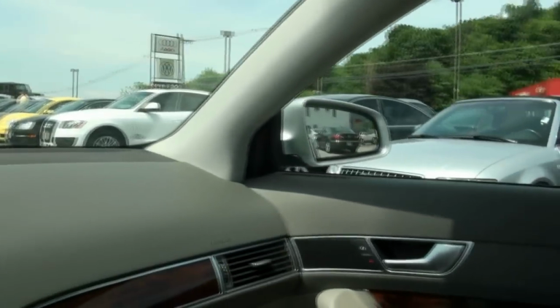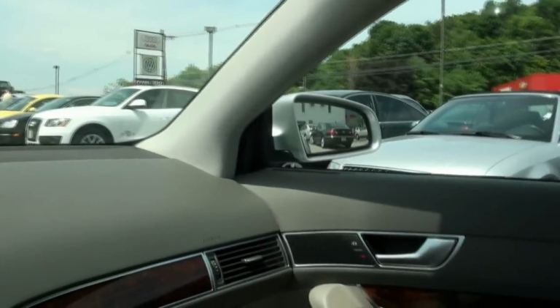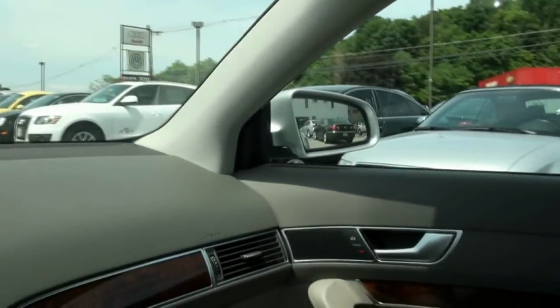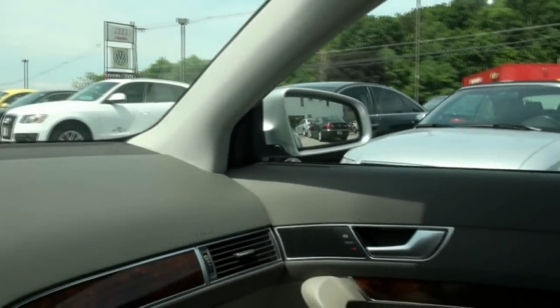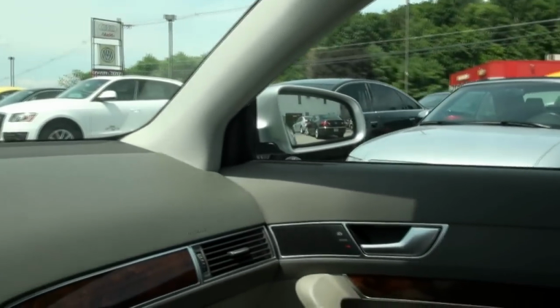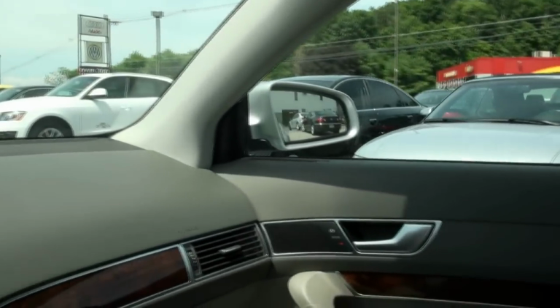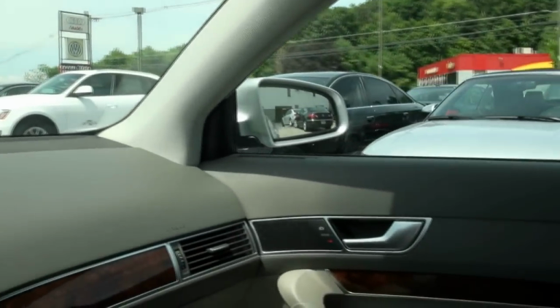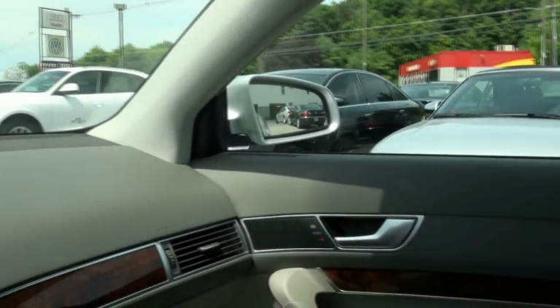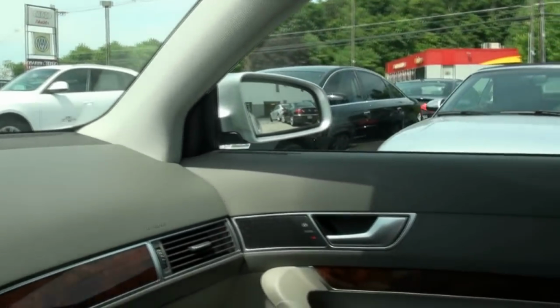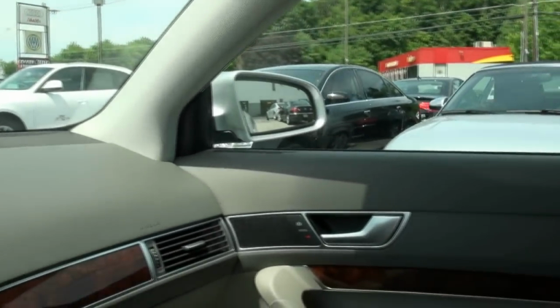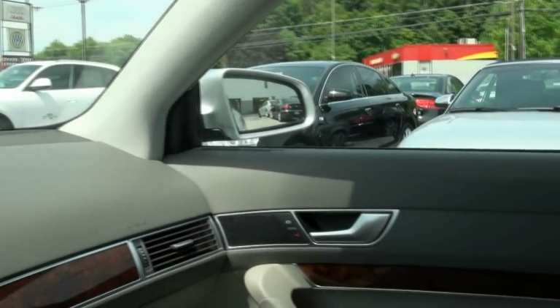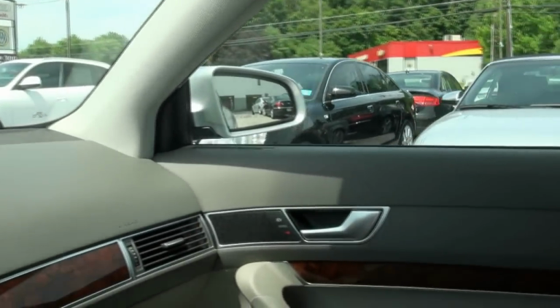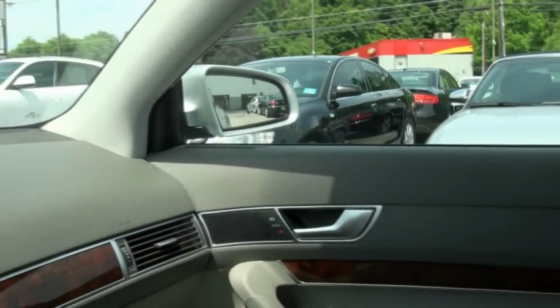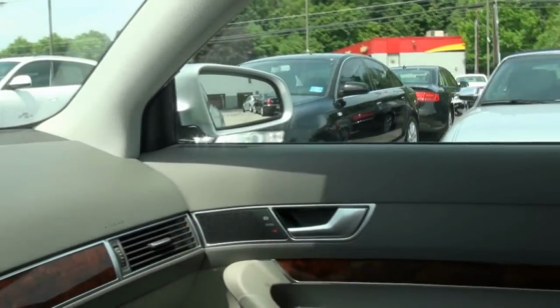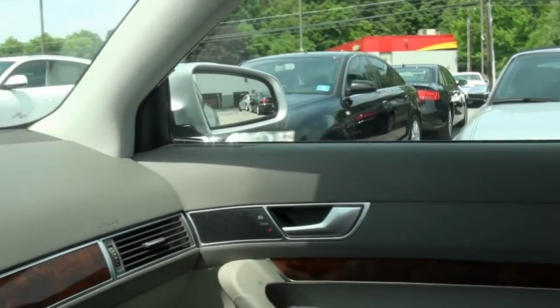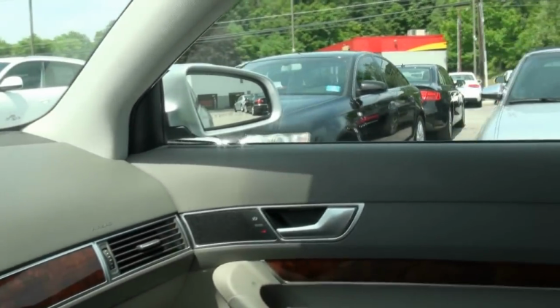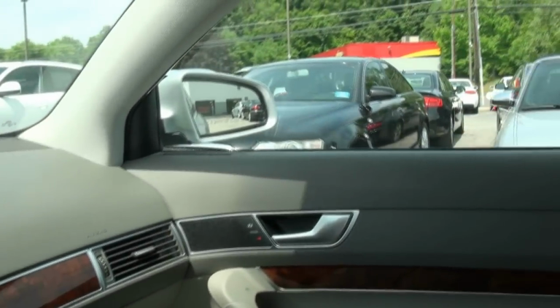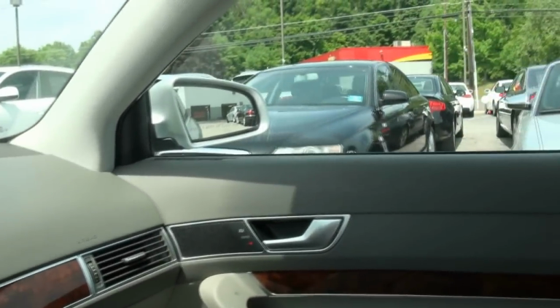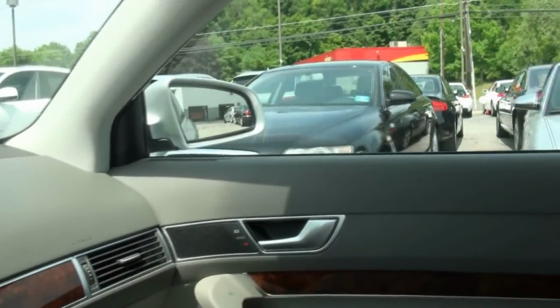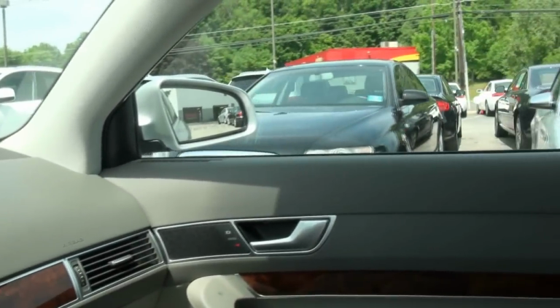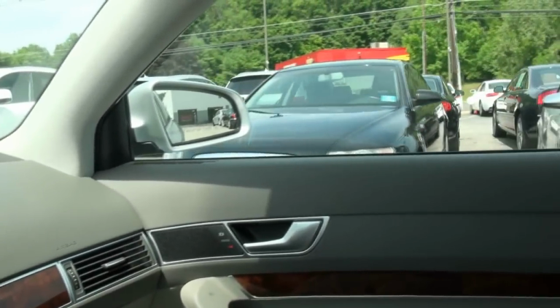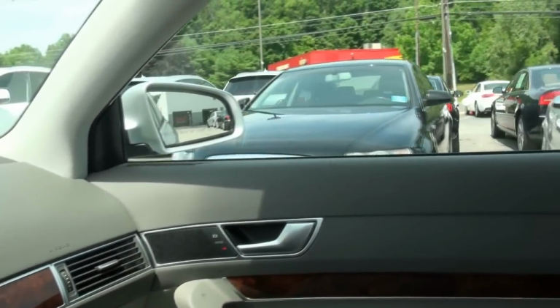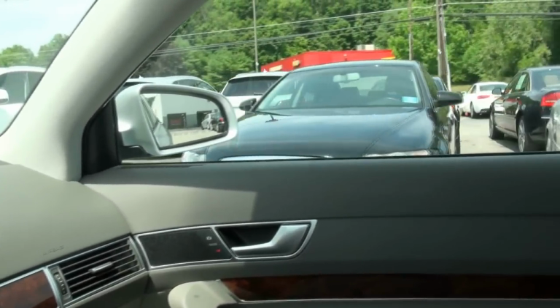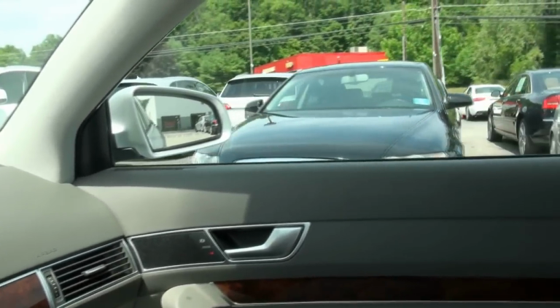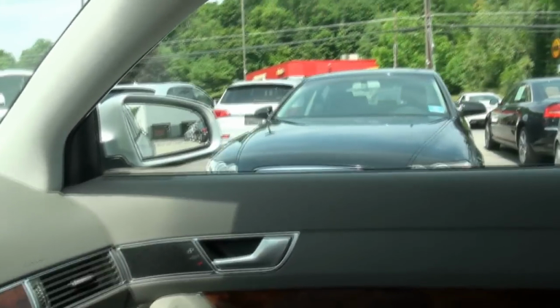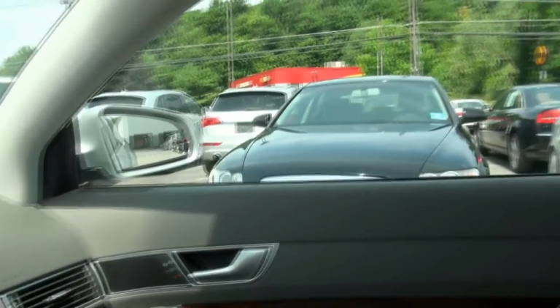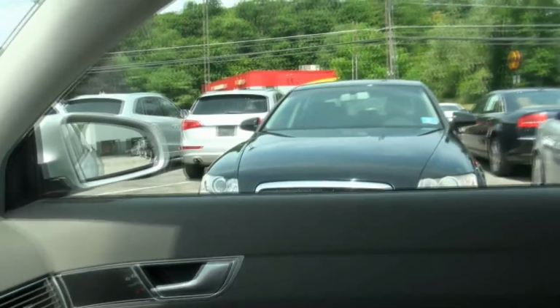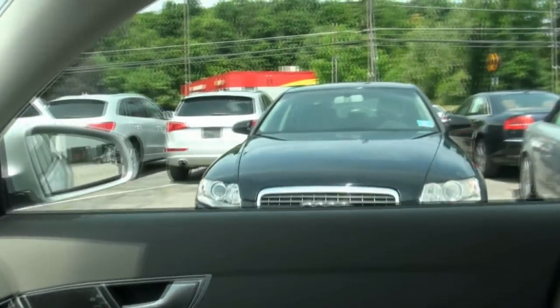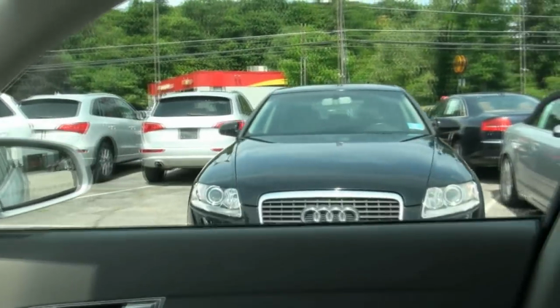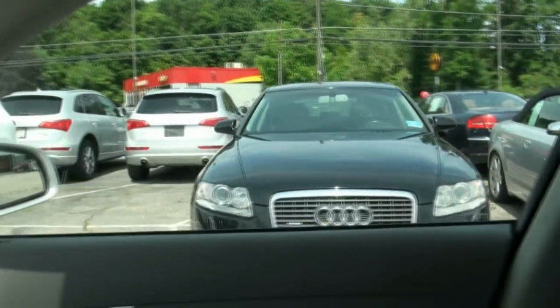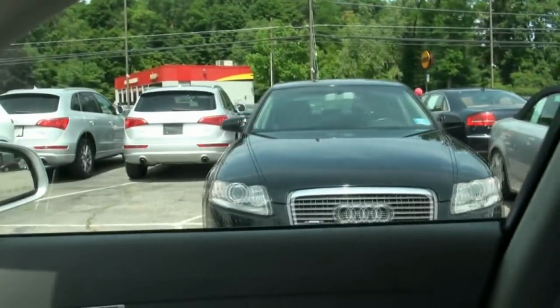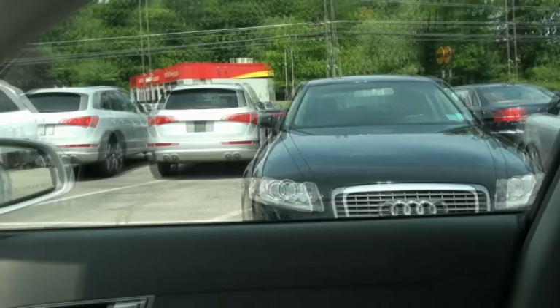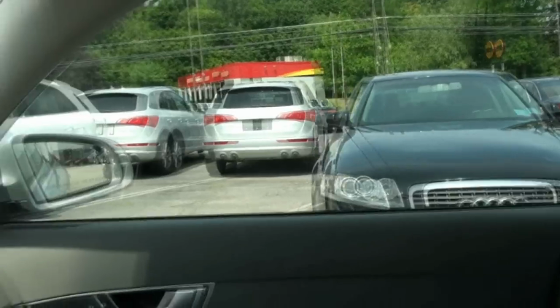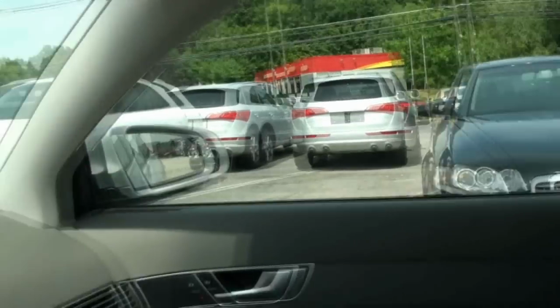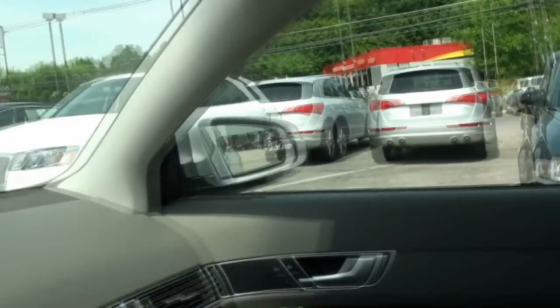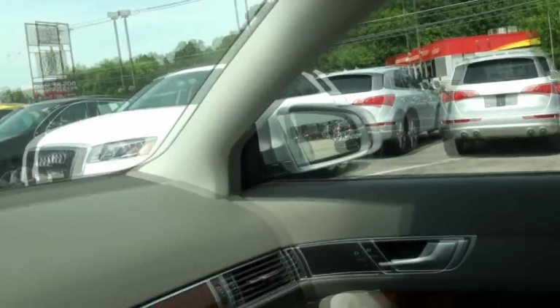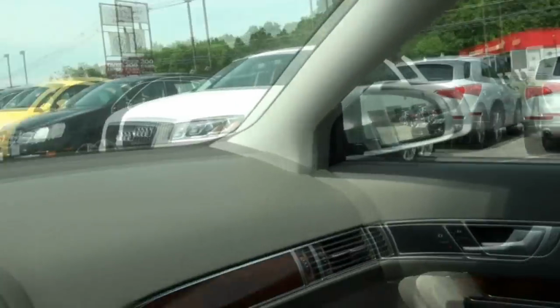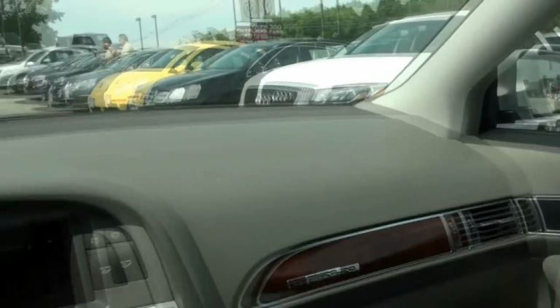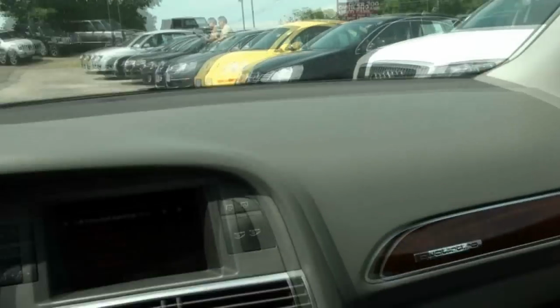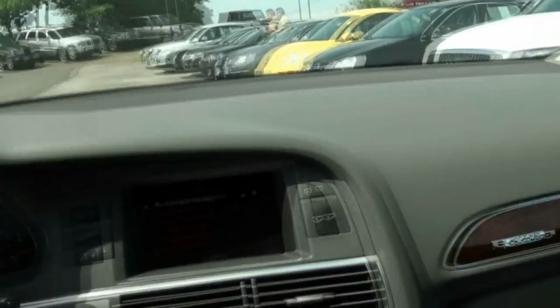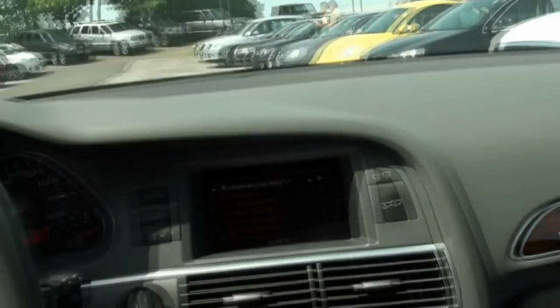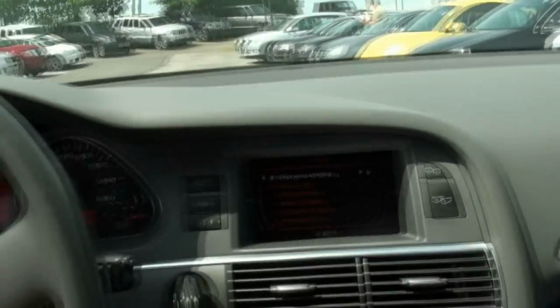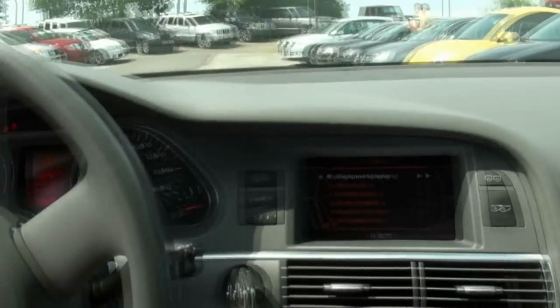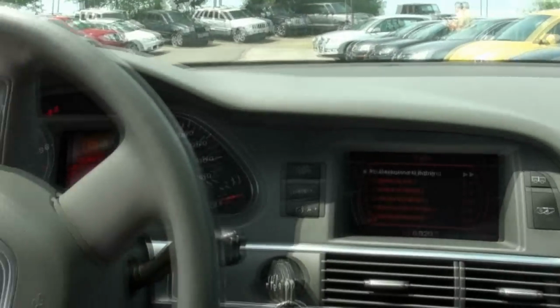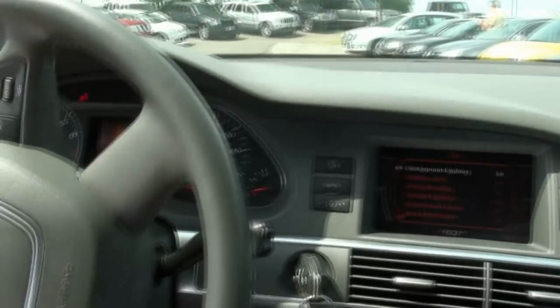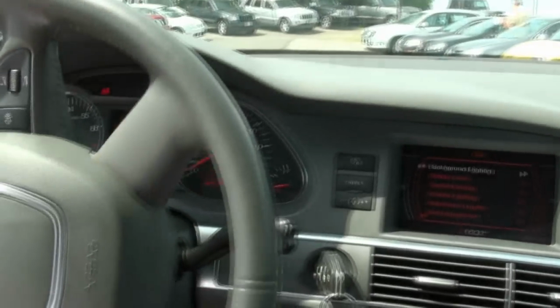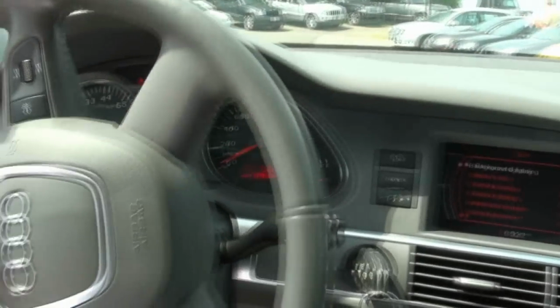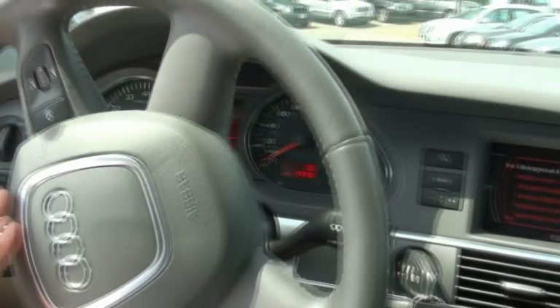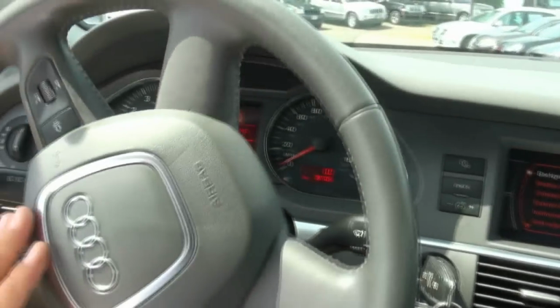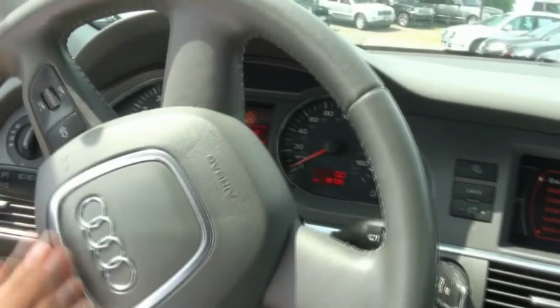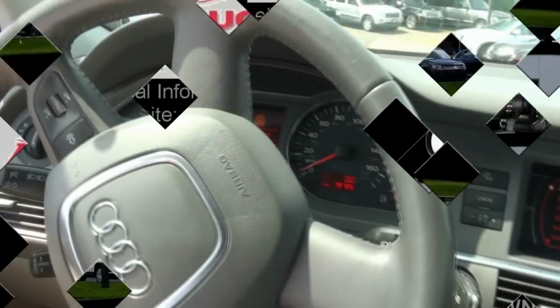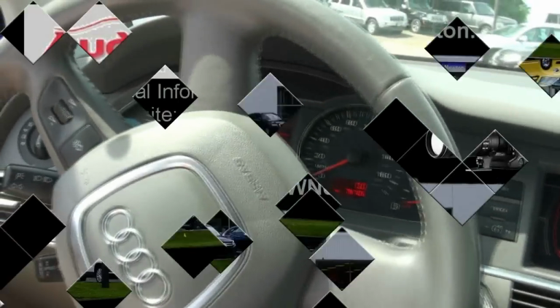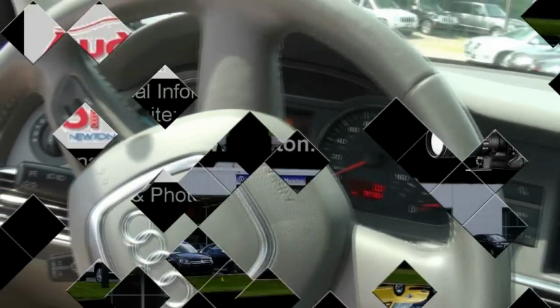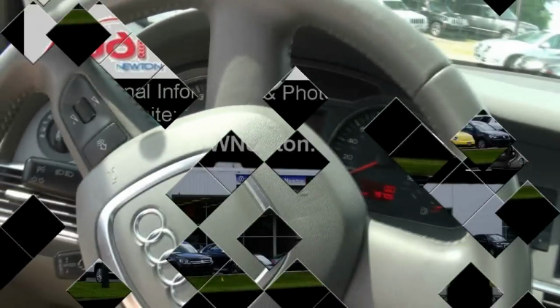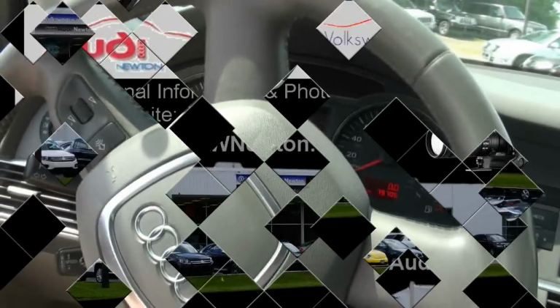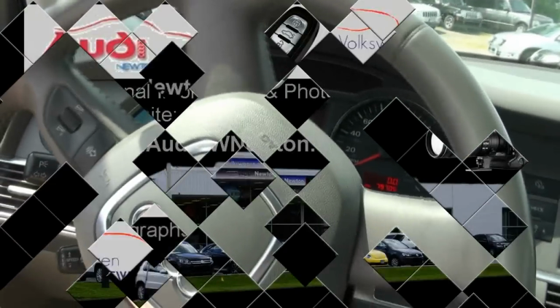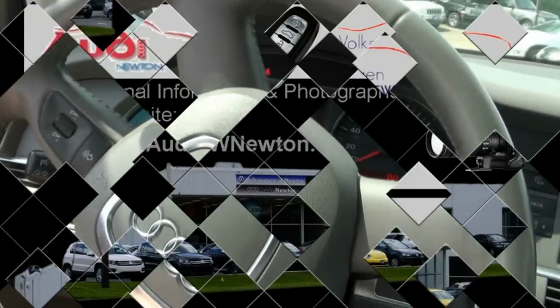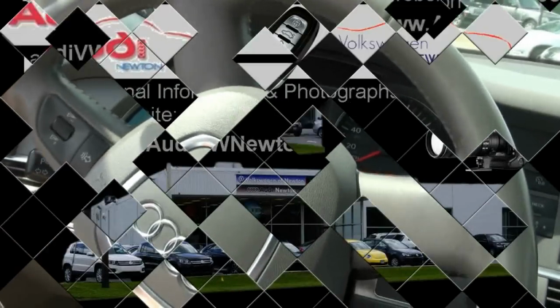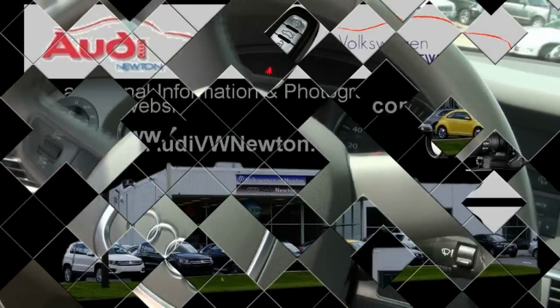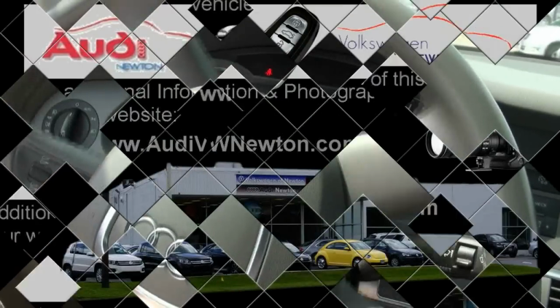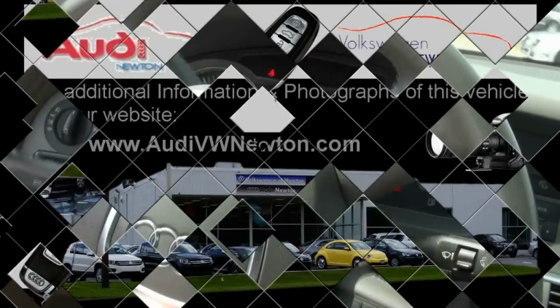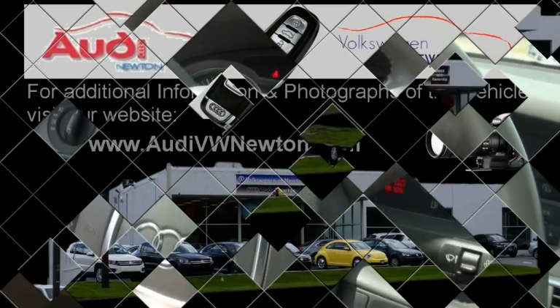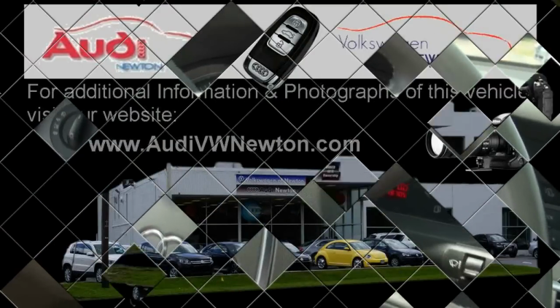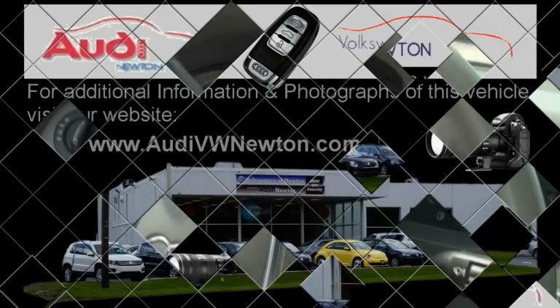We have many other A6s in stock, so come on down to AudiVWNewton.com. All you have to do is basically just pick a color.